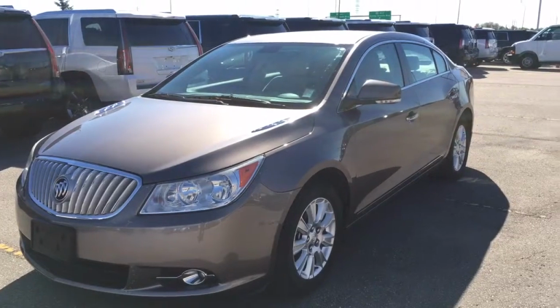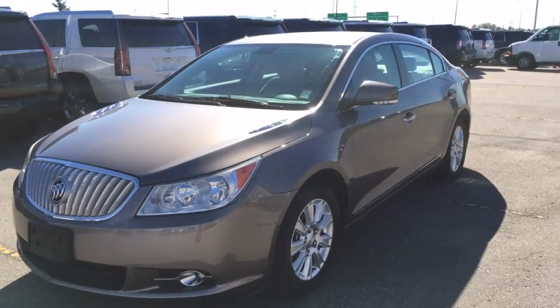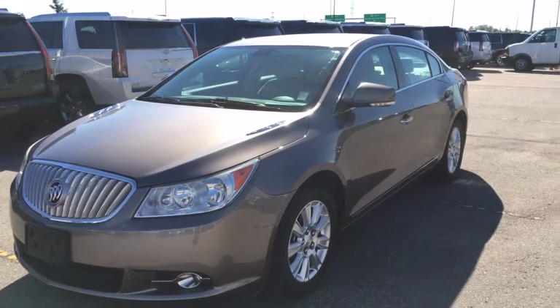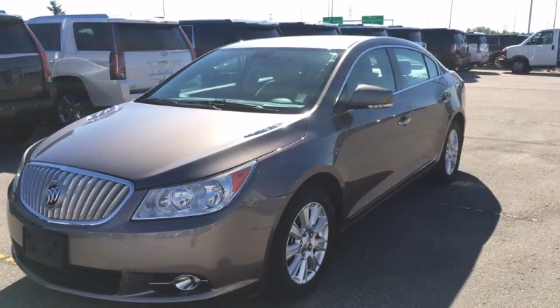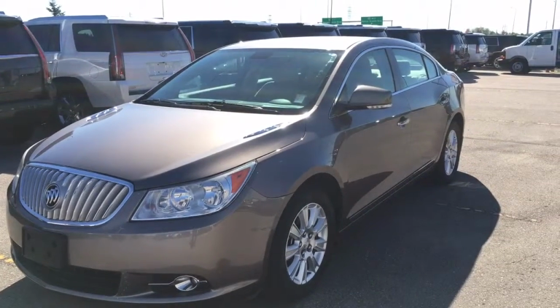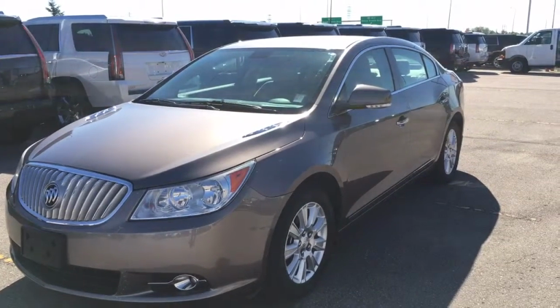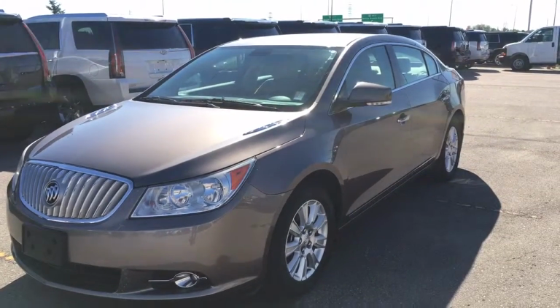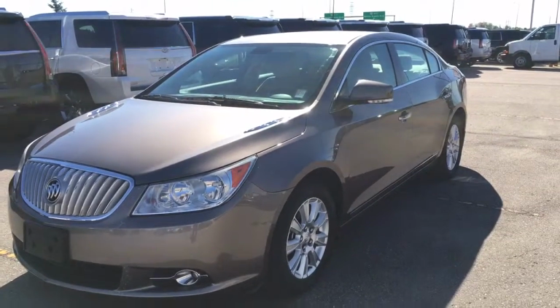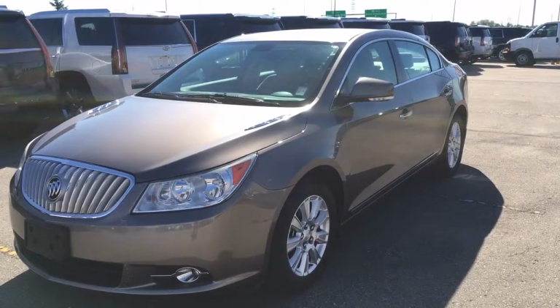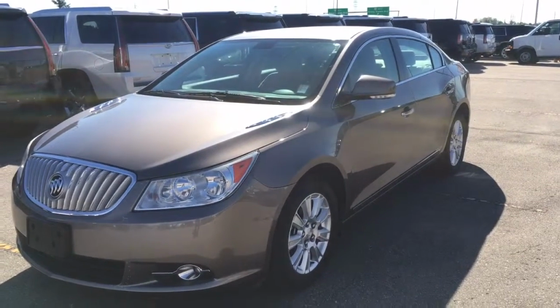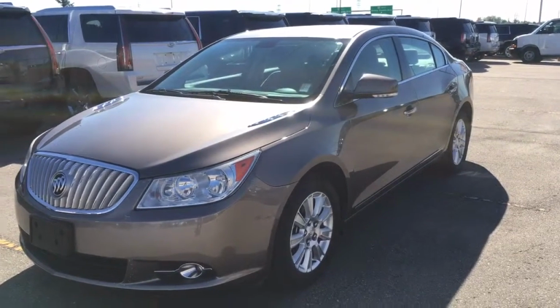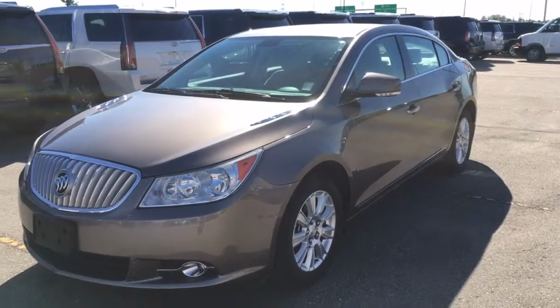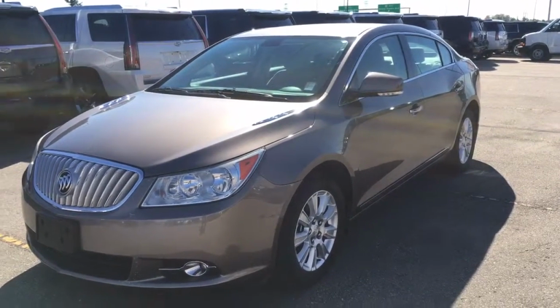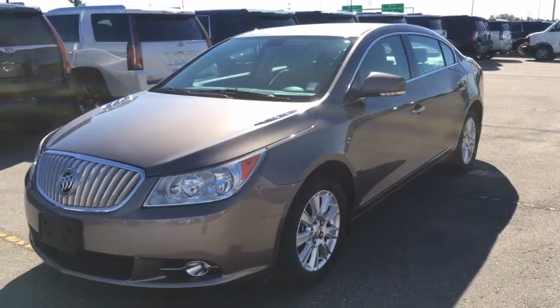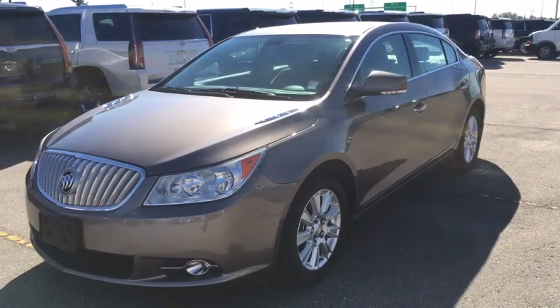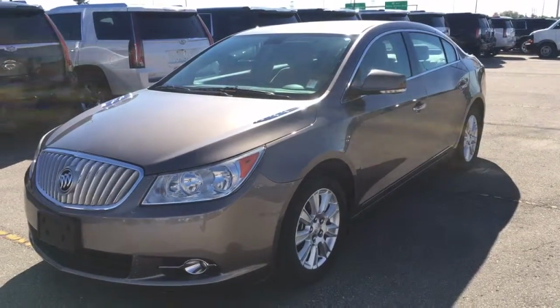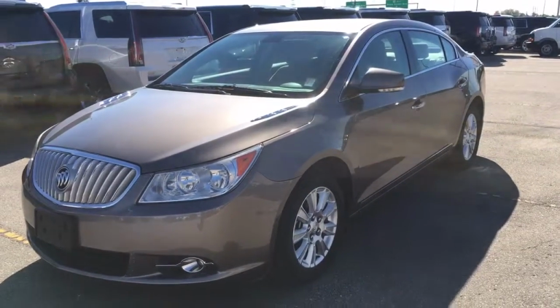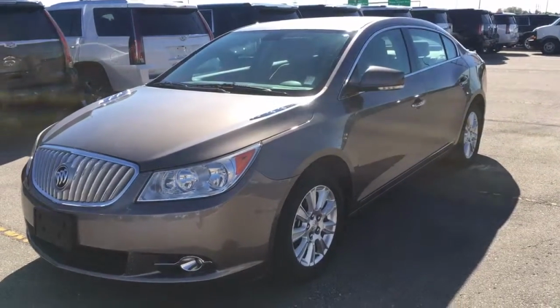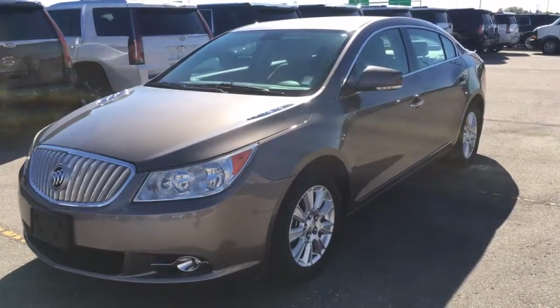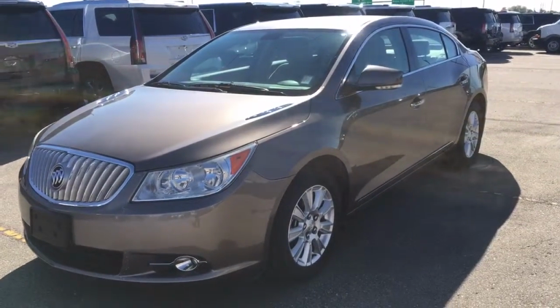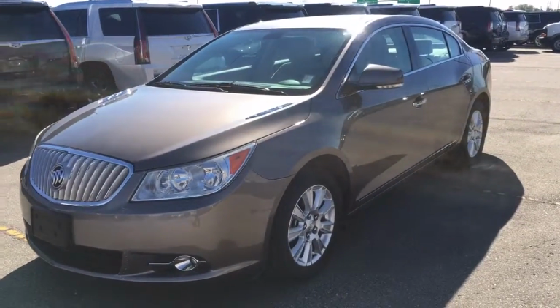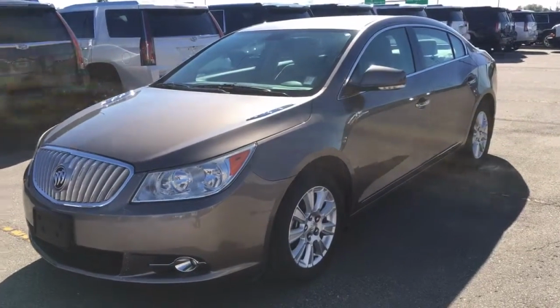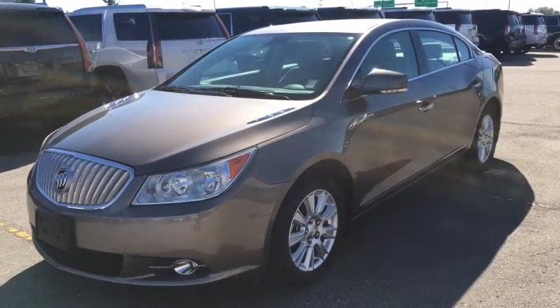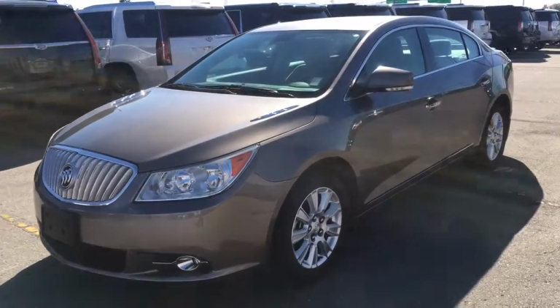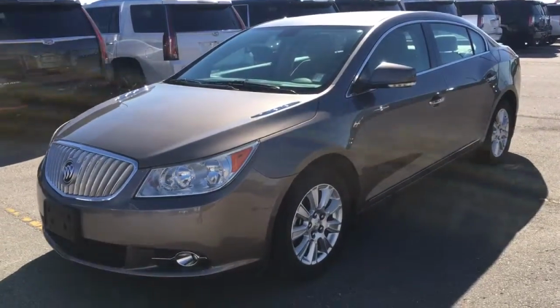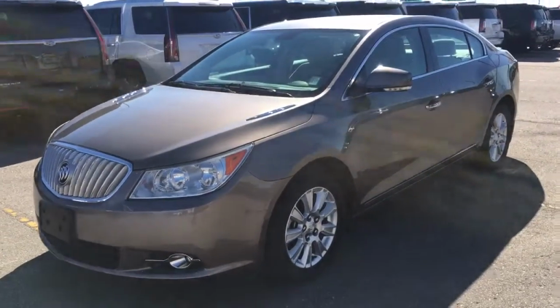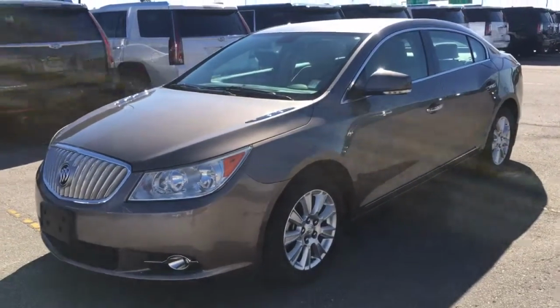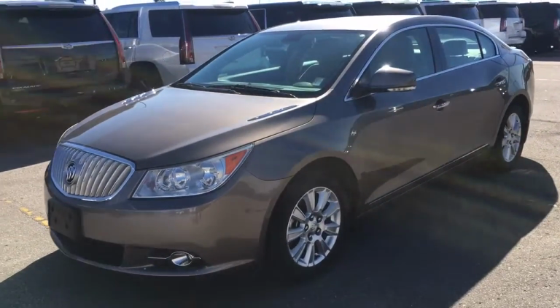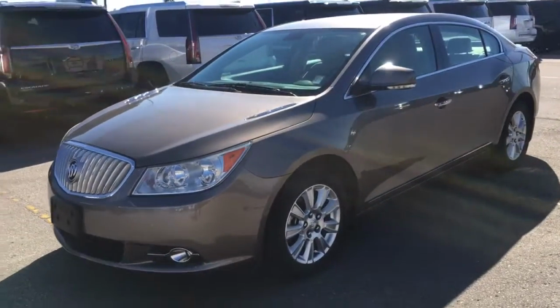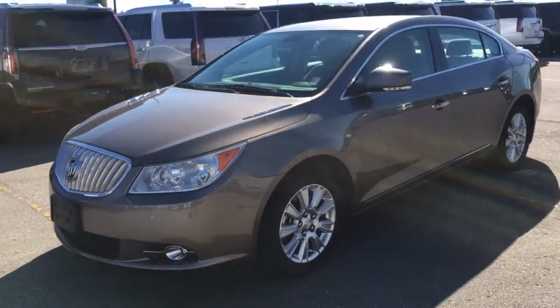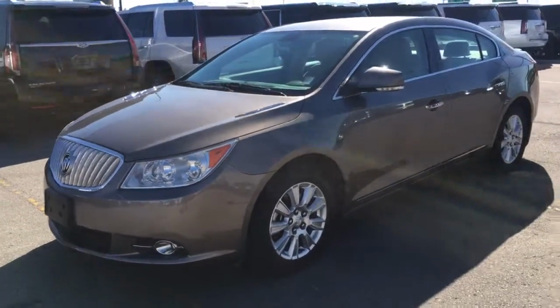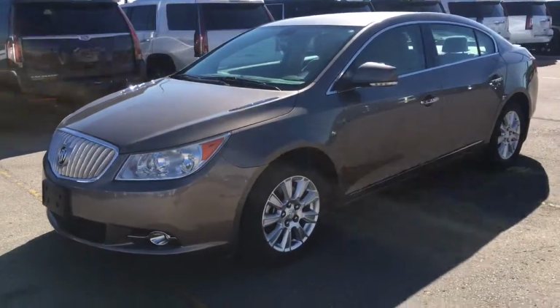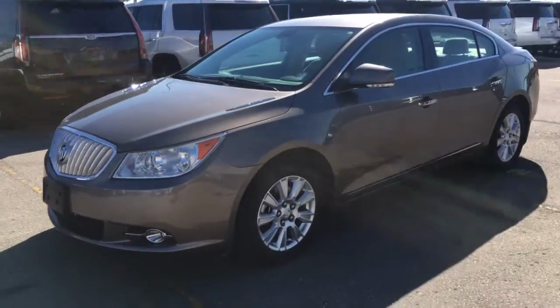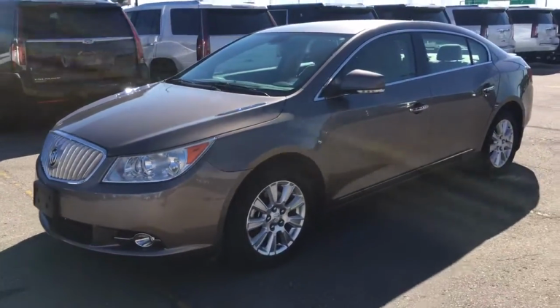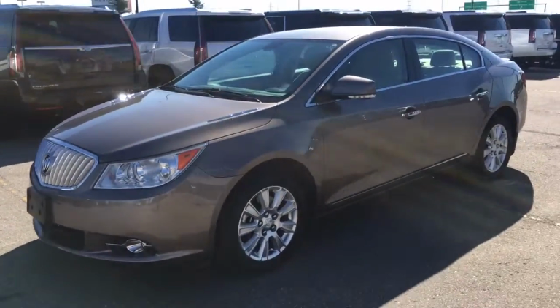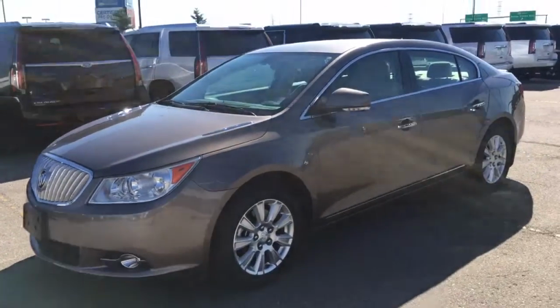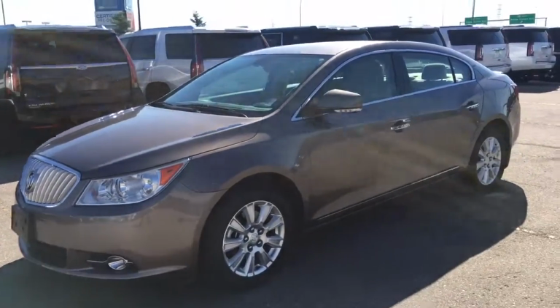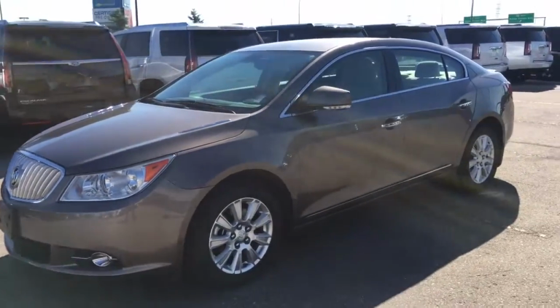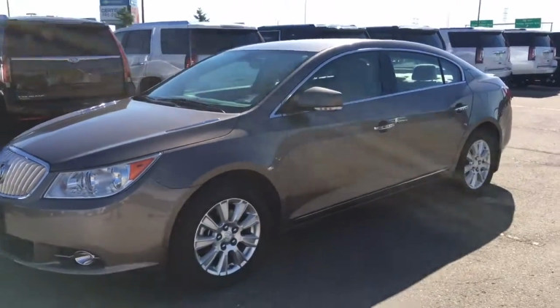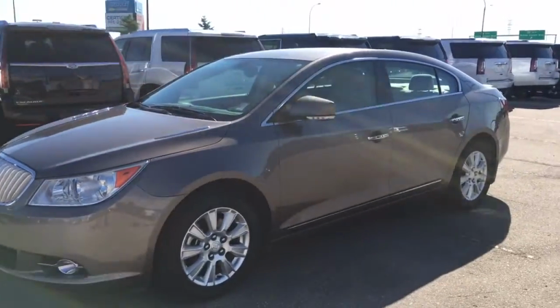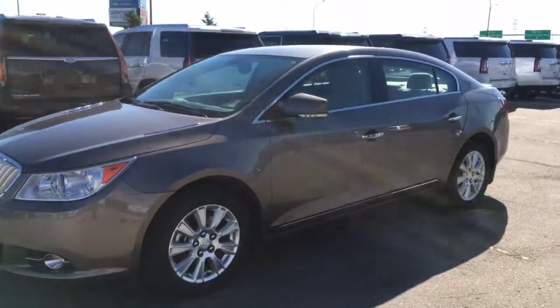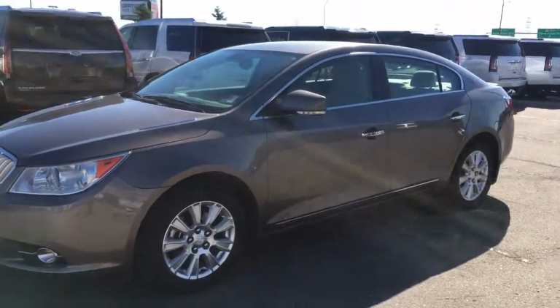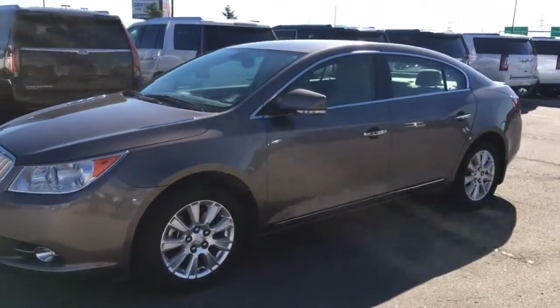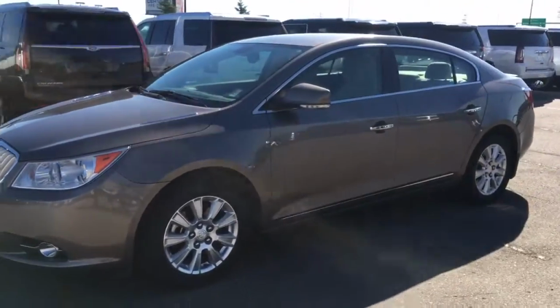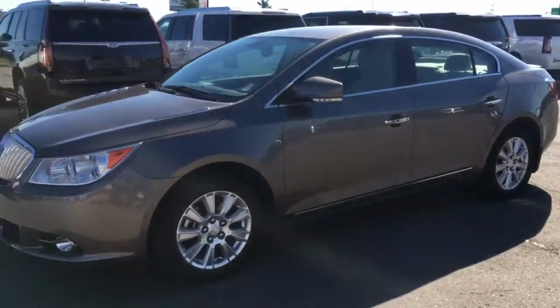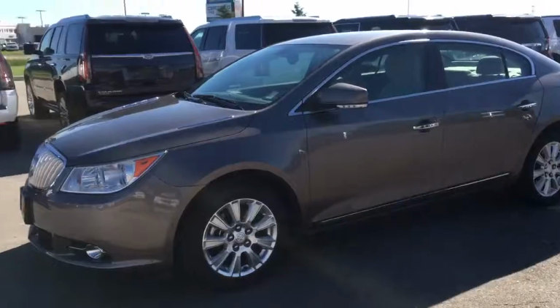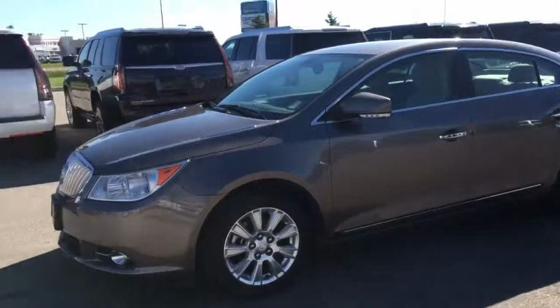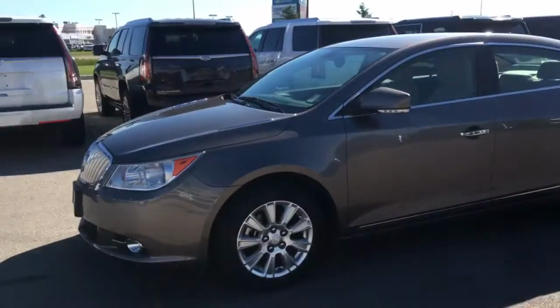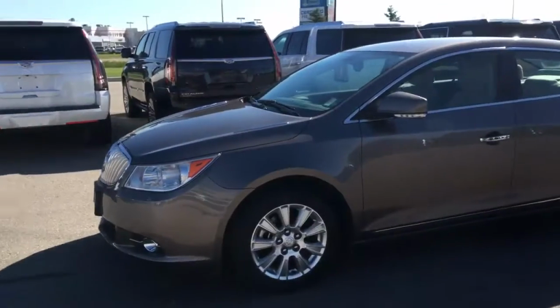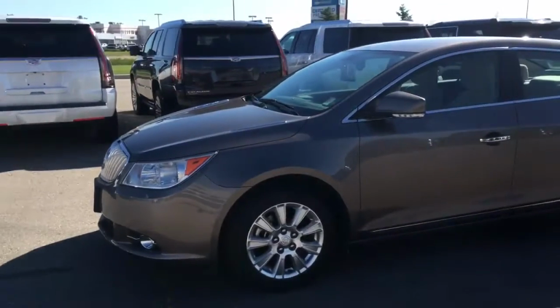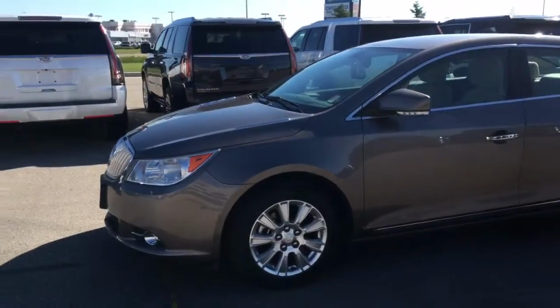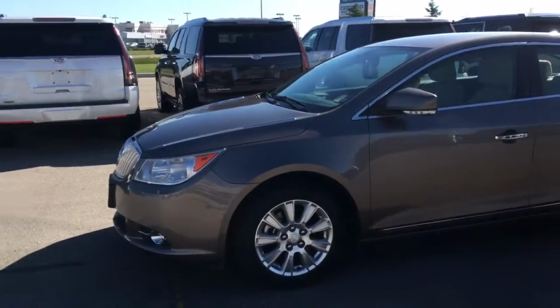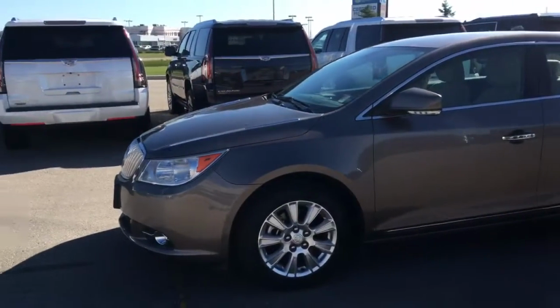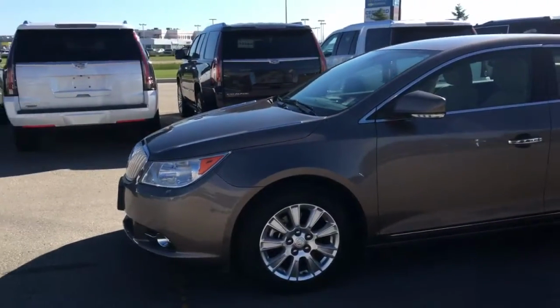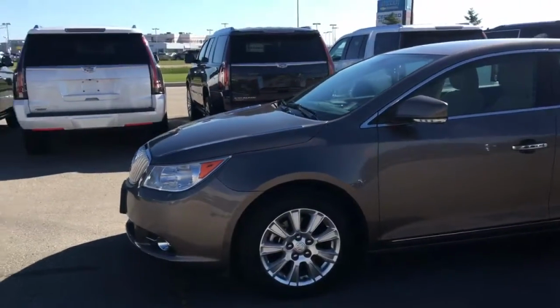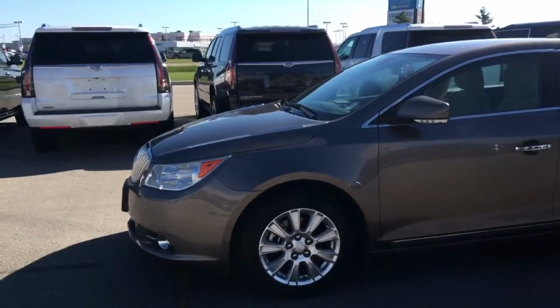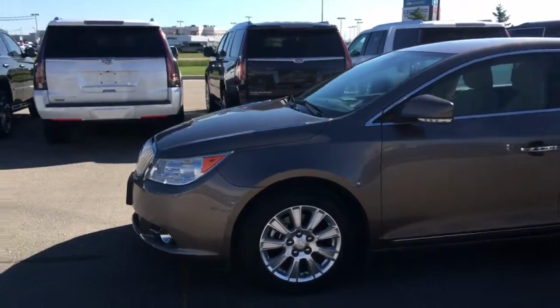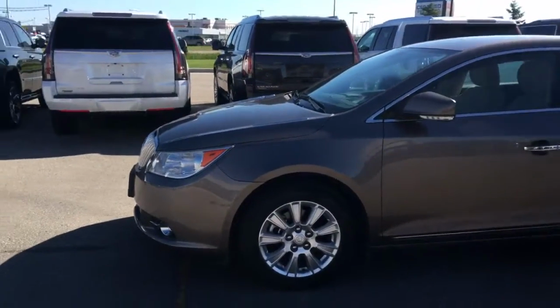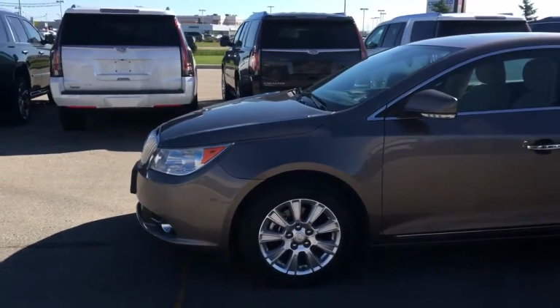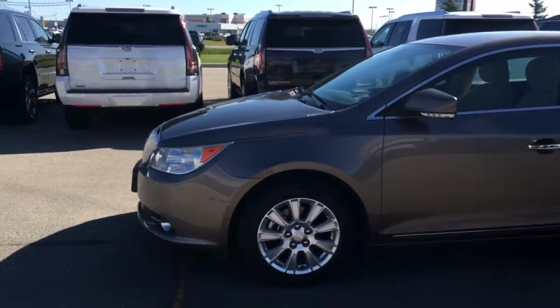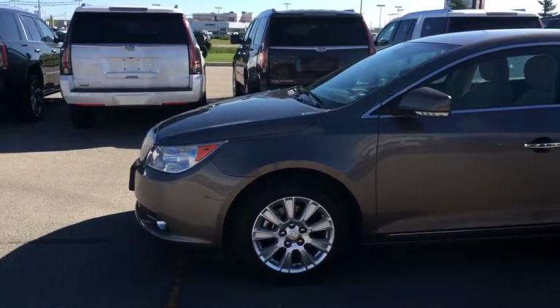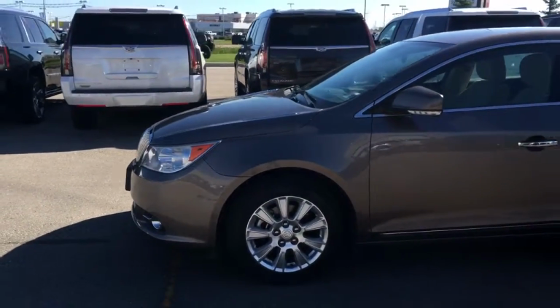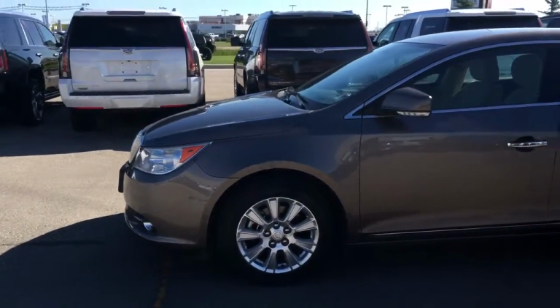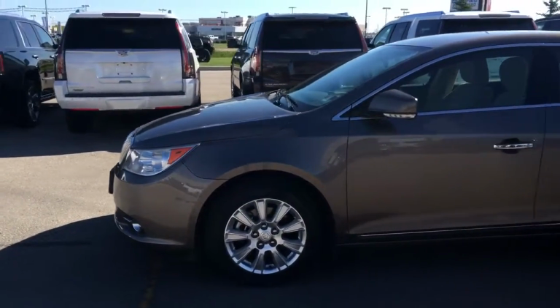Hey, this is Brendan here to show you our 2011 Buick LaCrosse. This is the CXL trim.